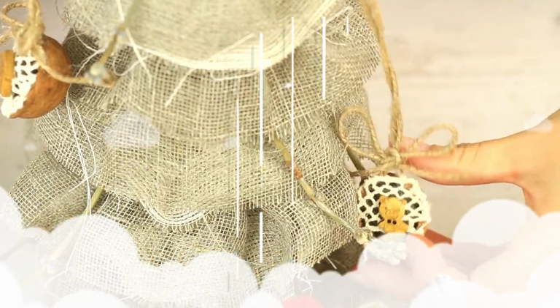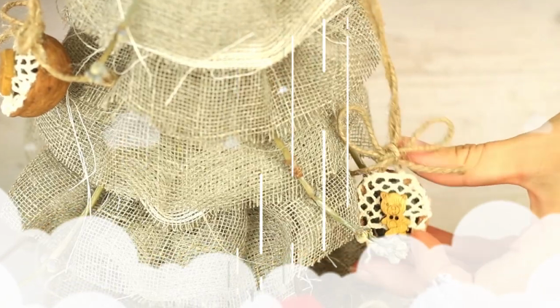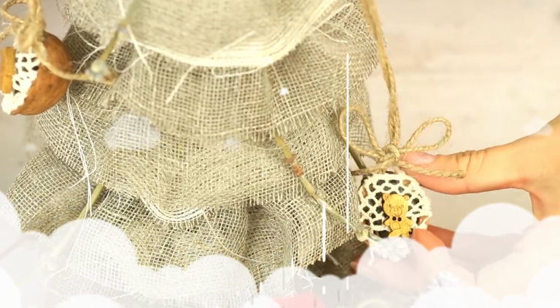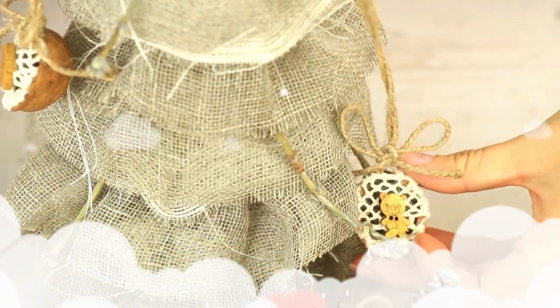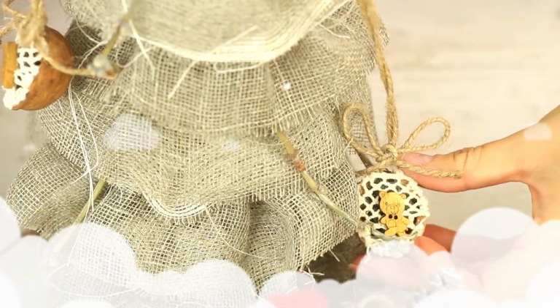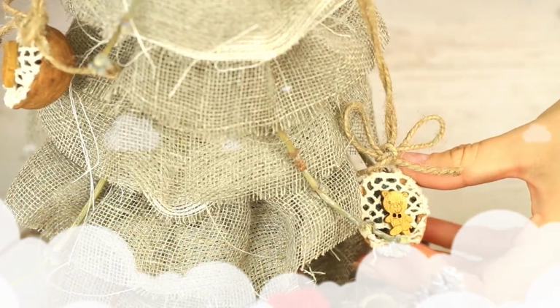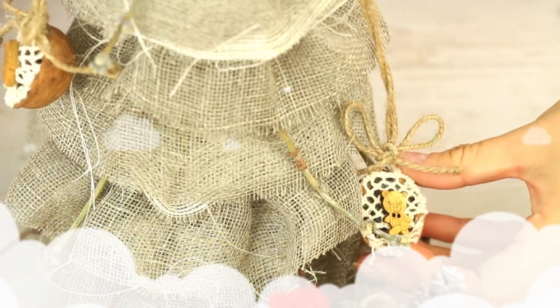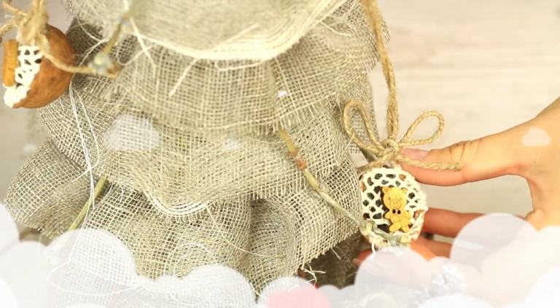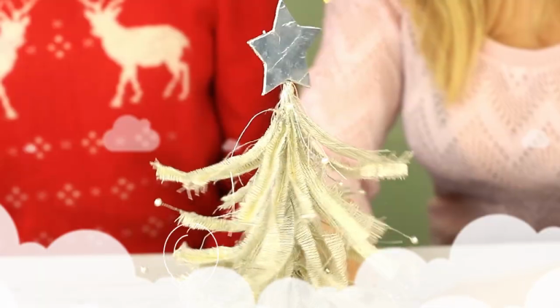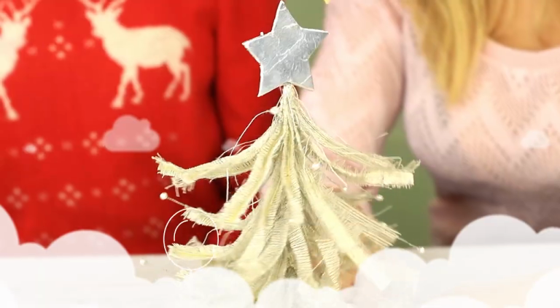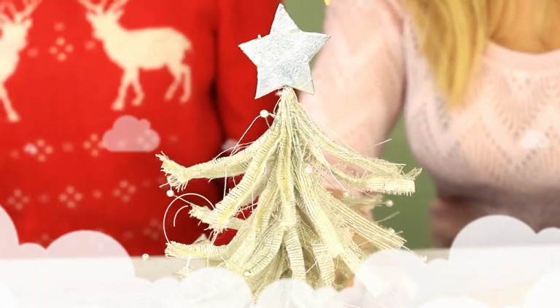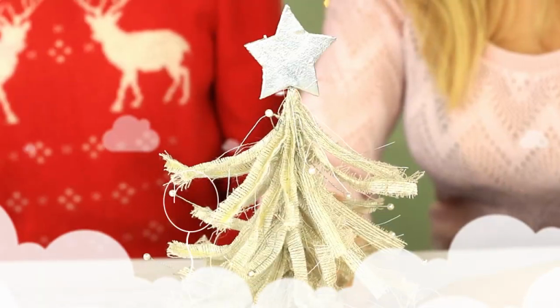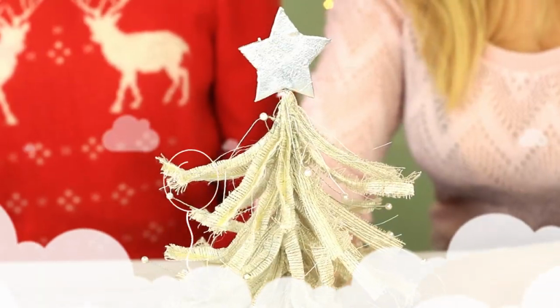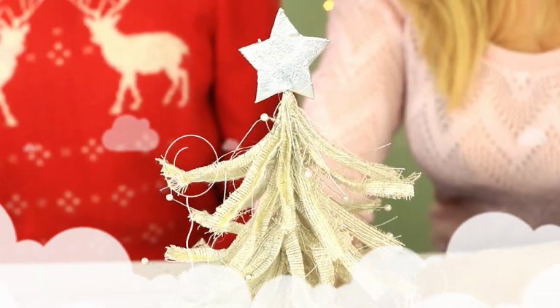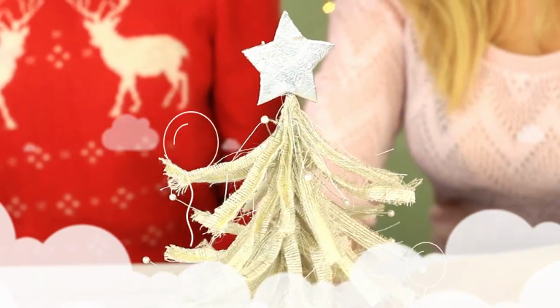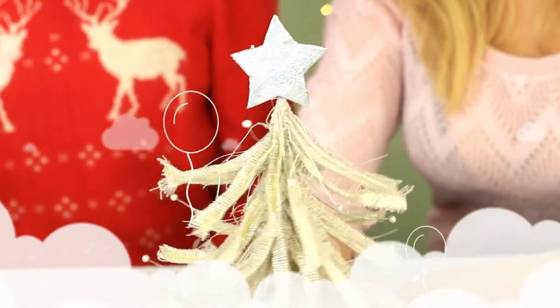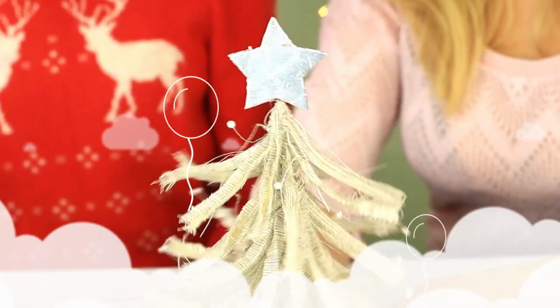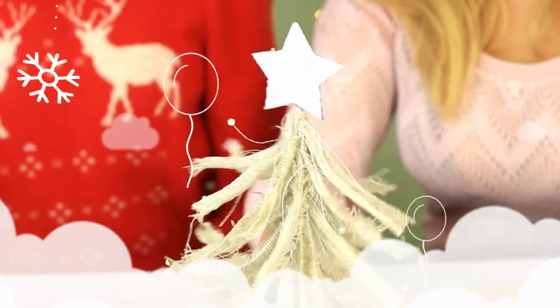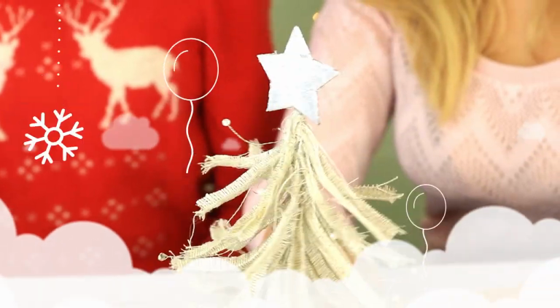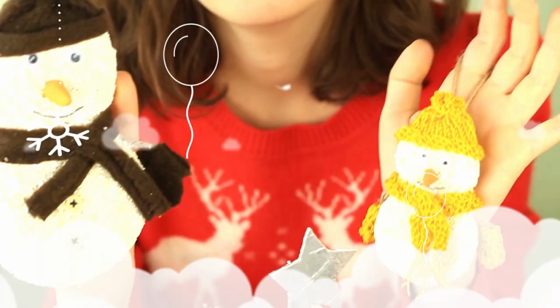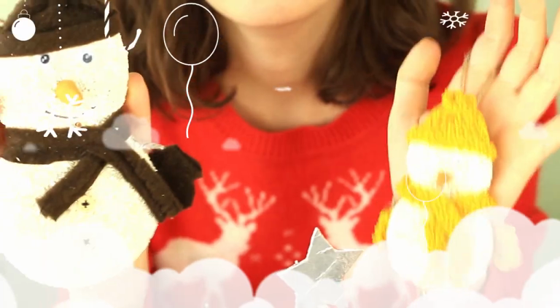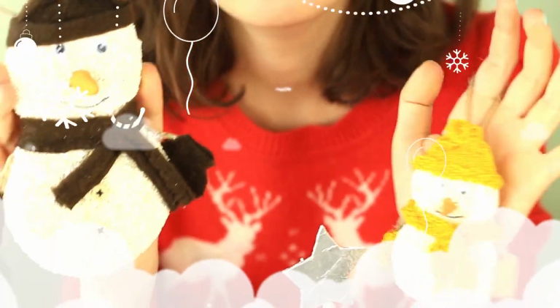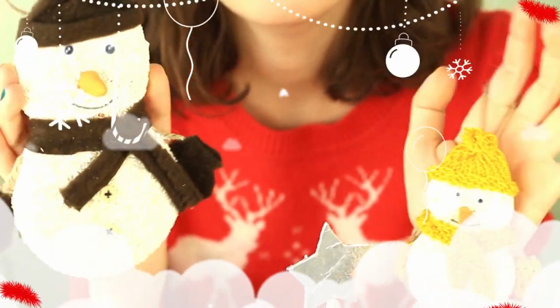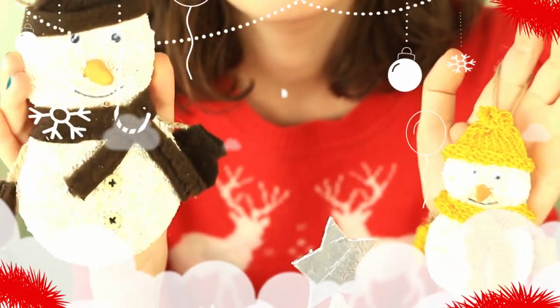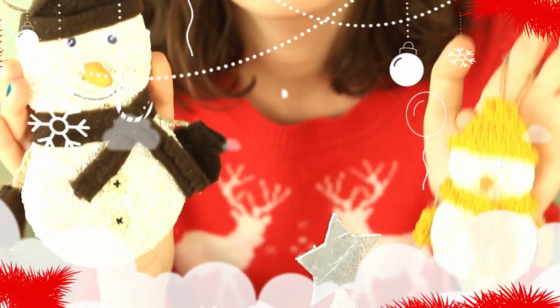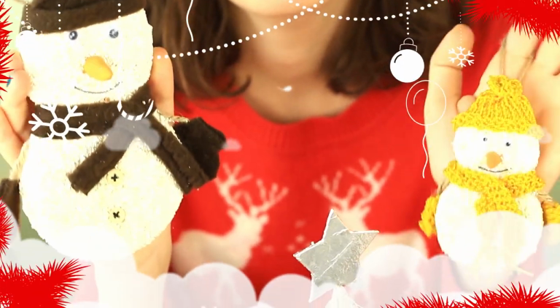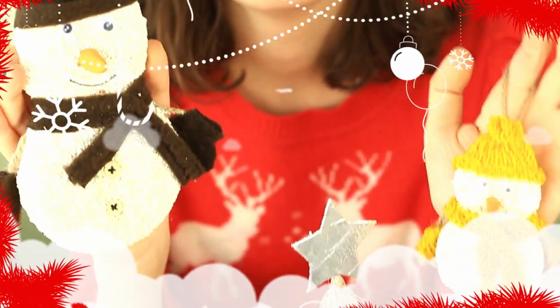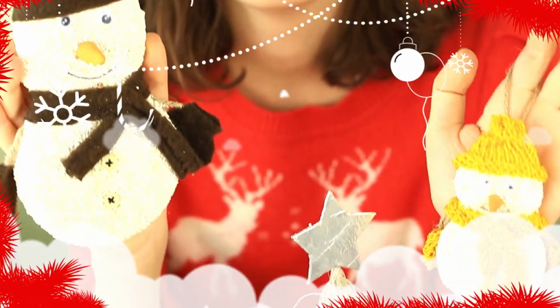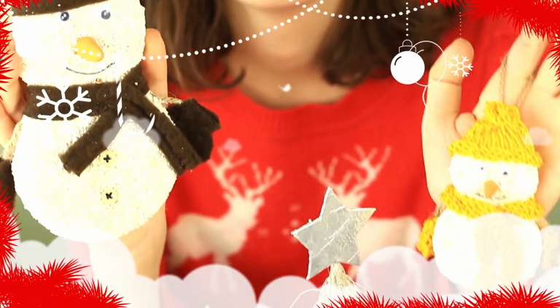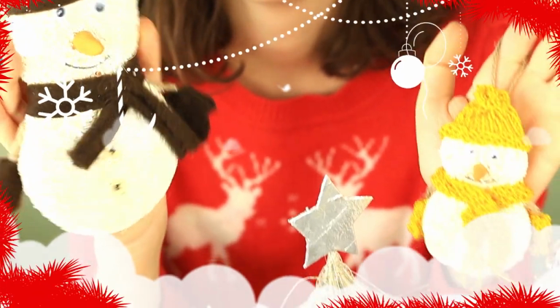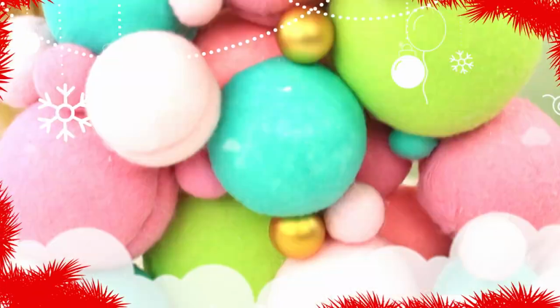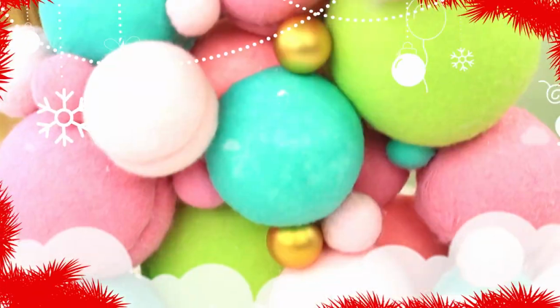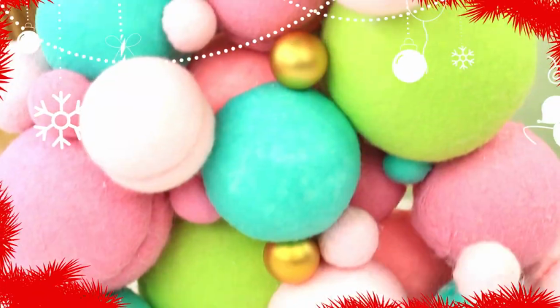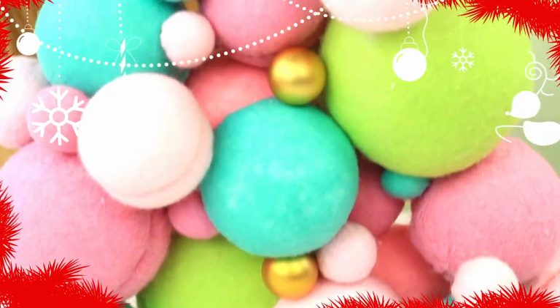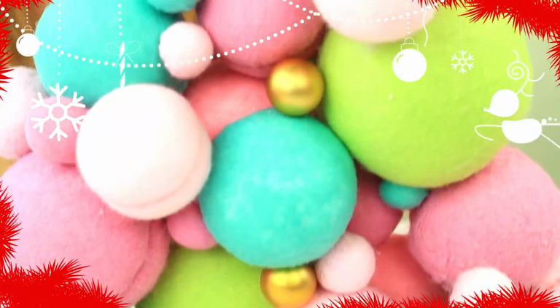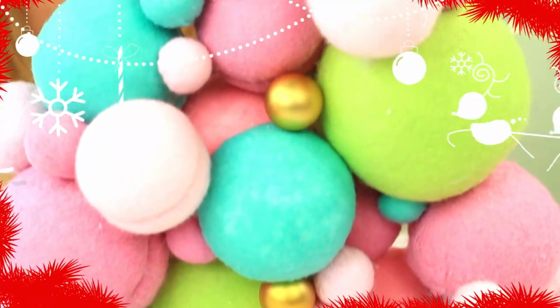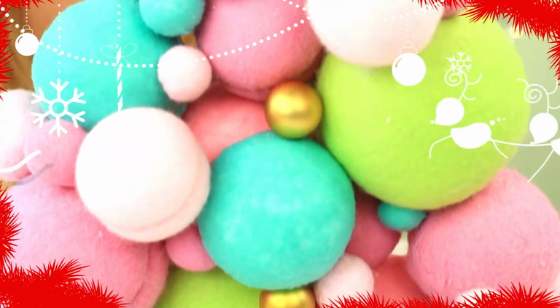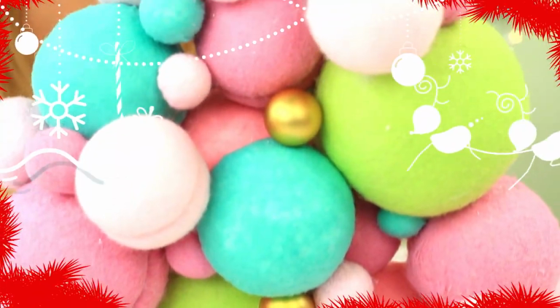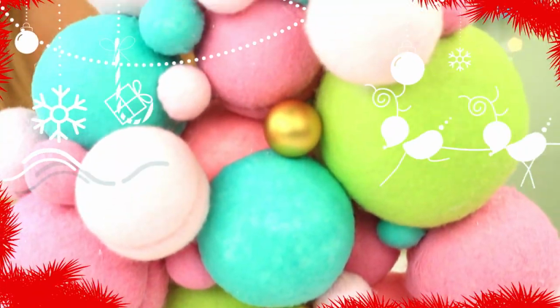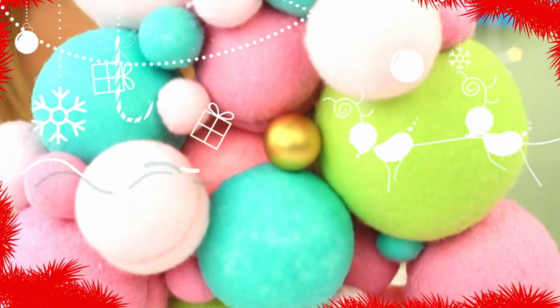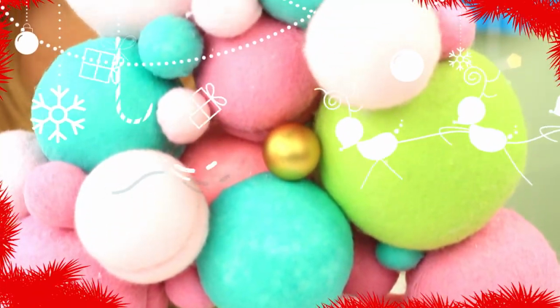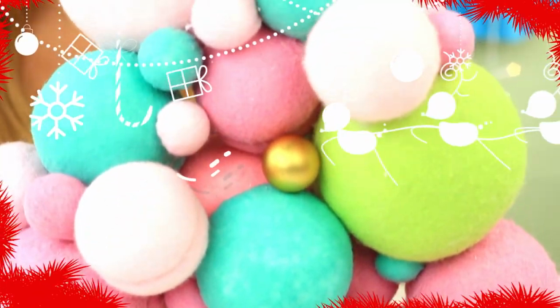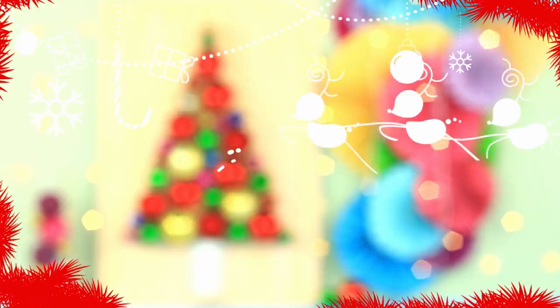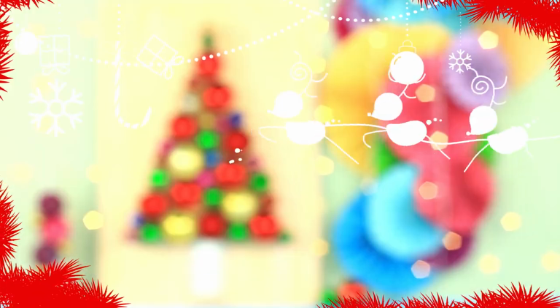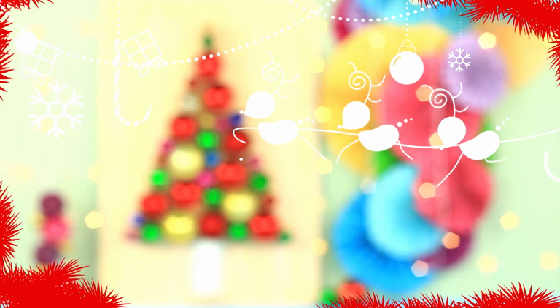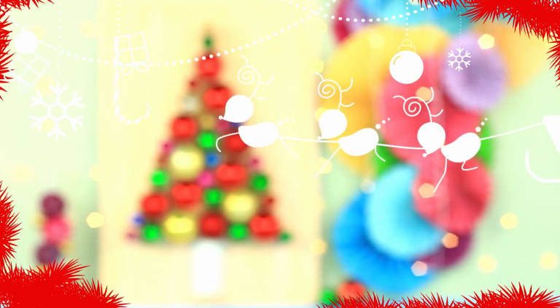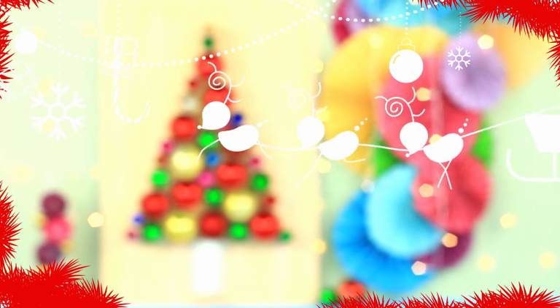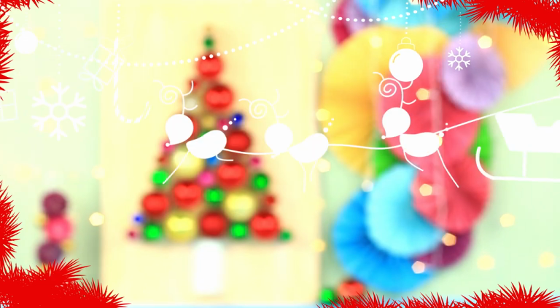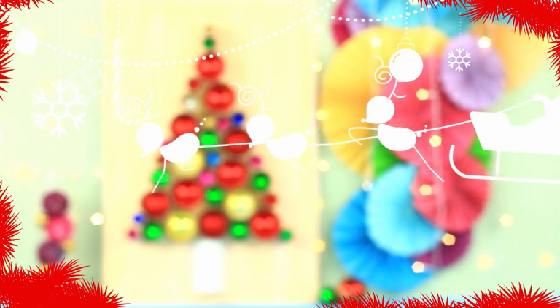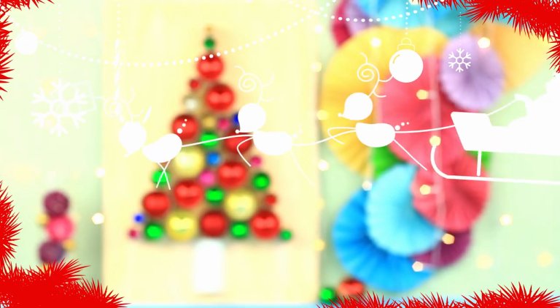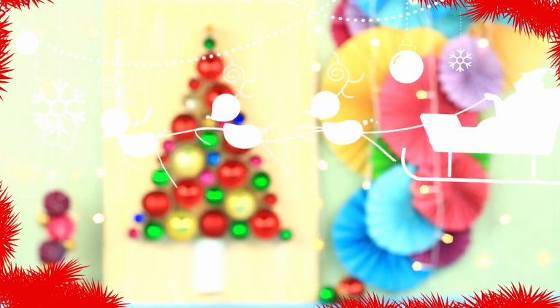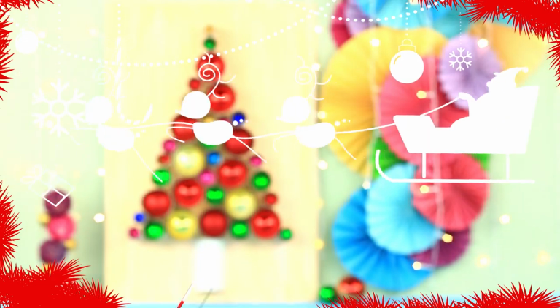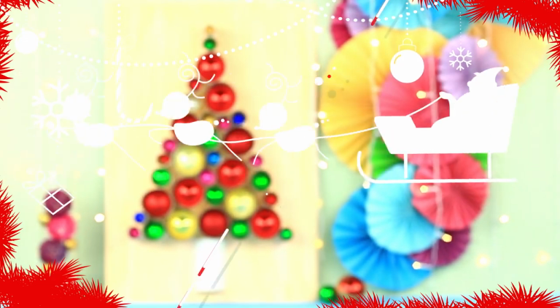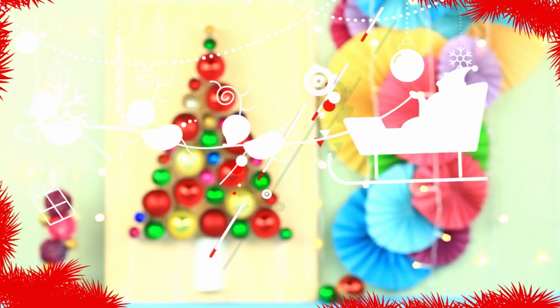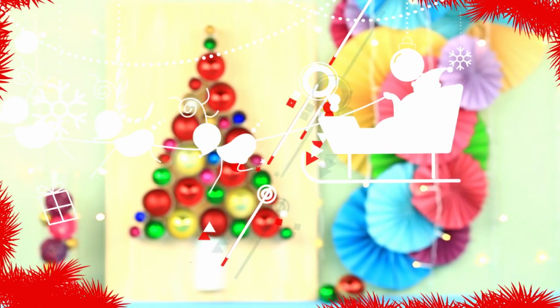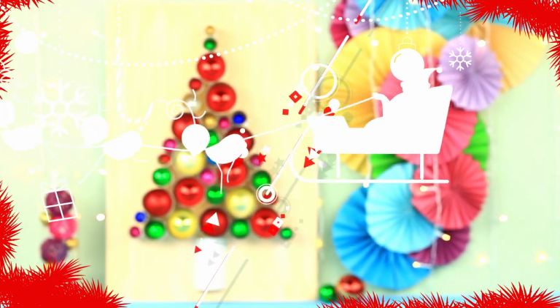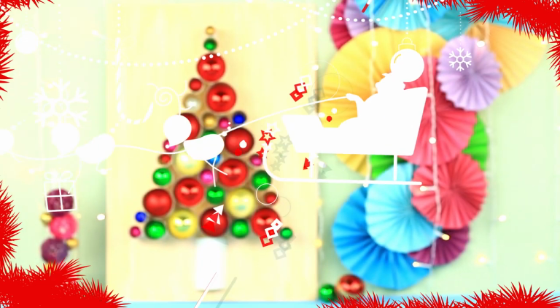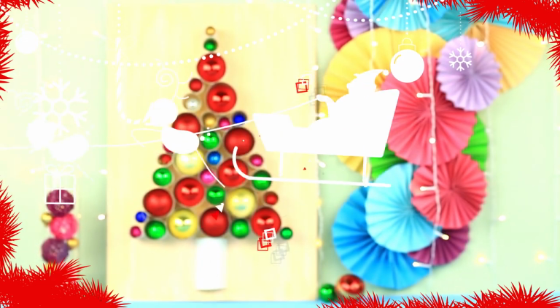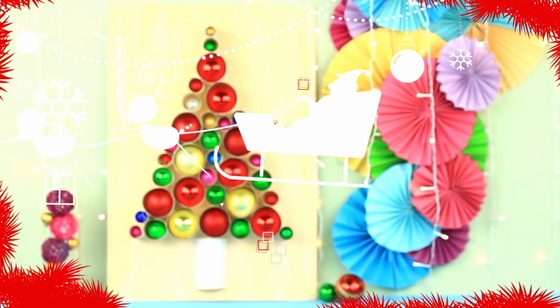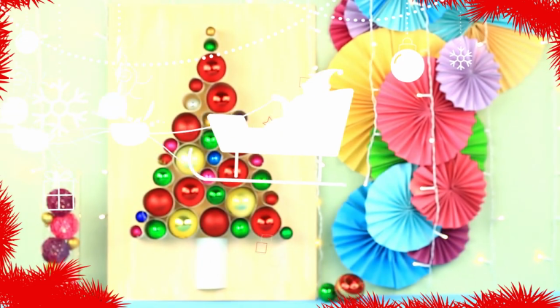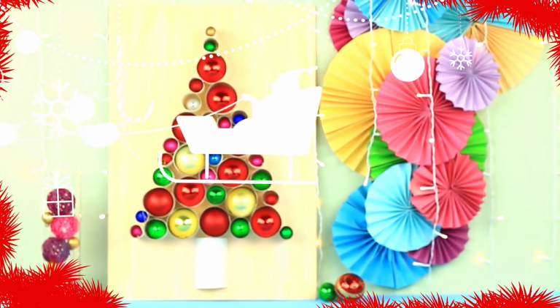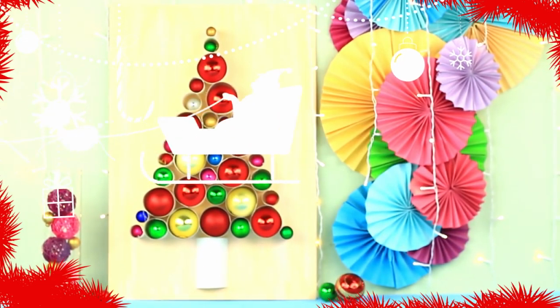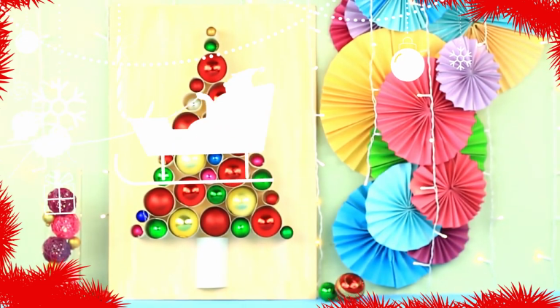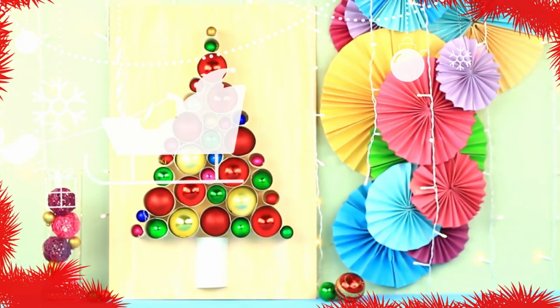We'll continue embellishing homes for Christmas. Today, we'll show you 7 smart decorative Christmas tree ideas.